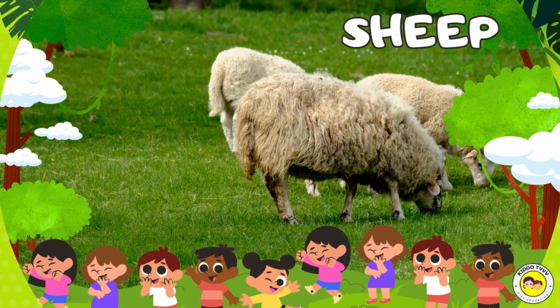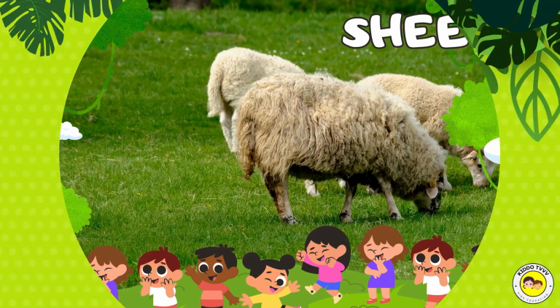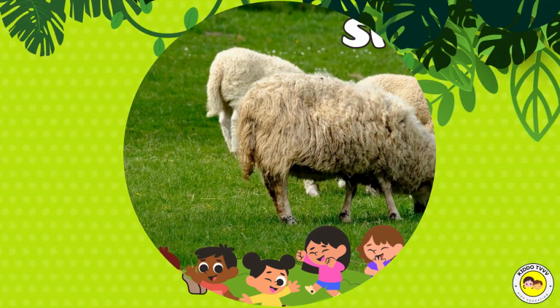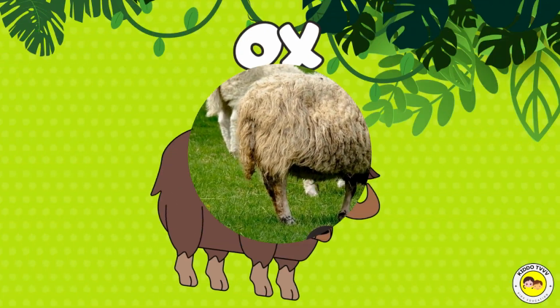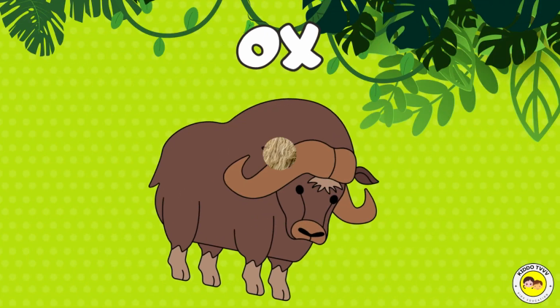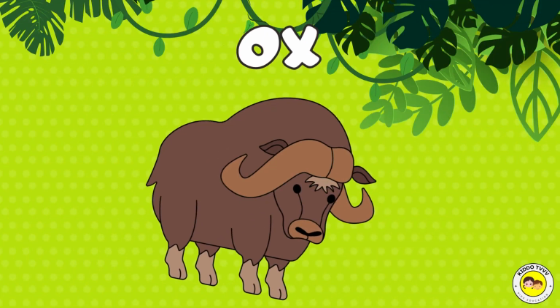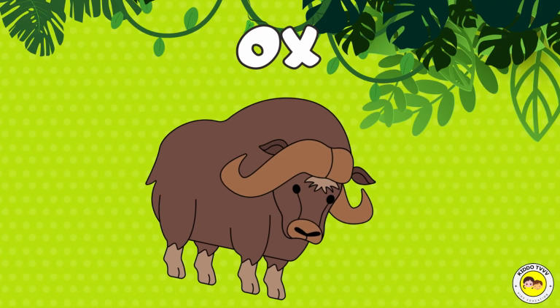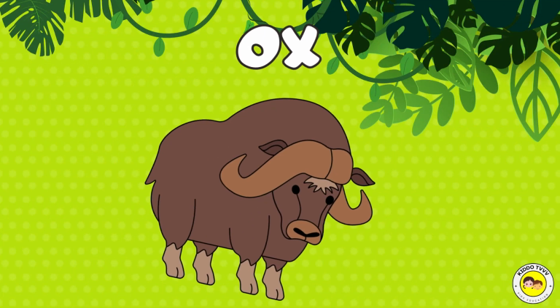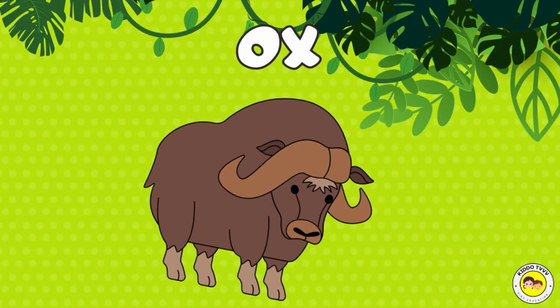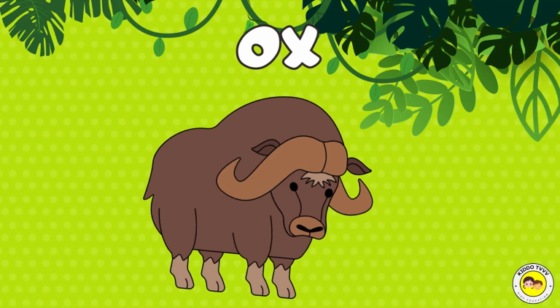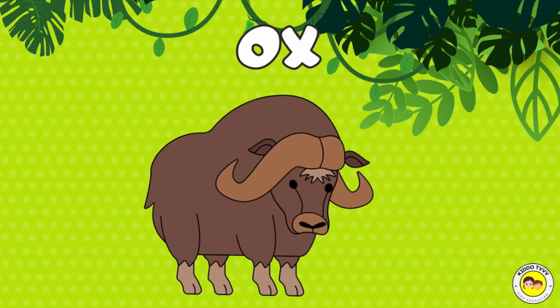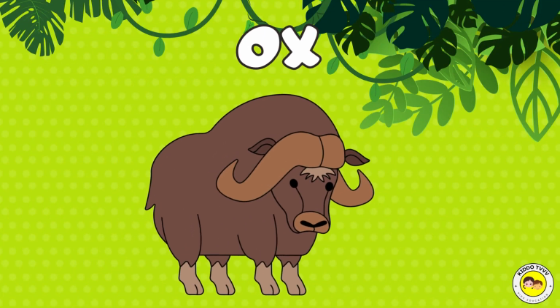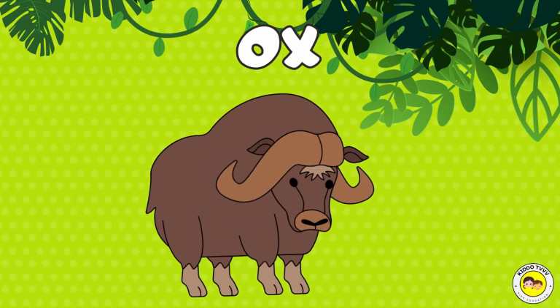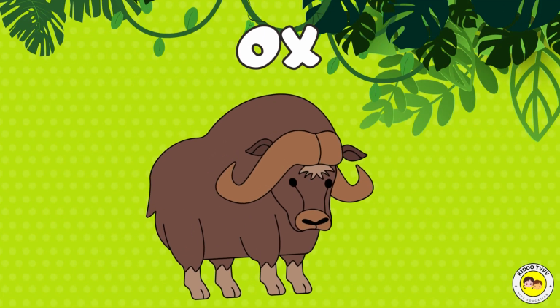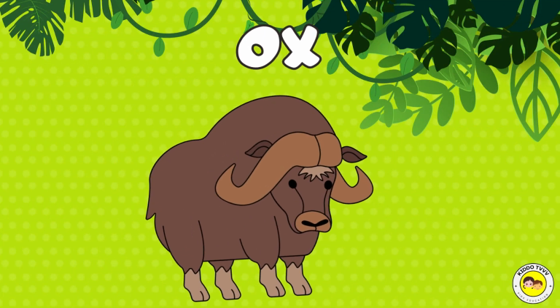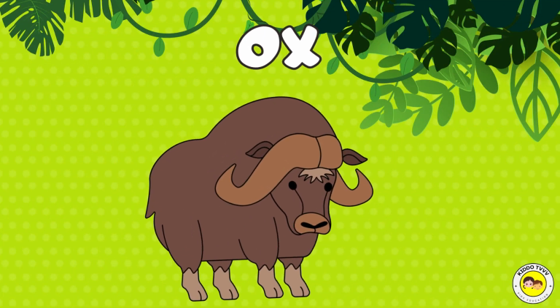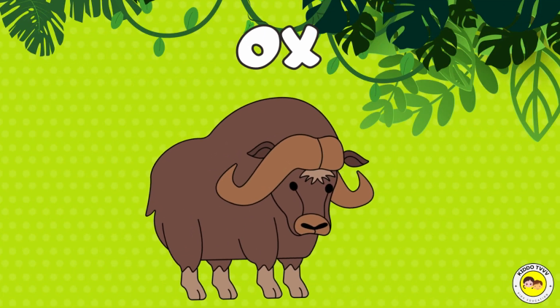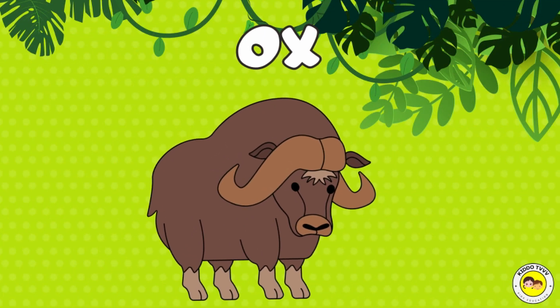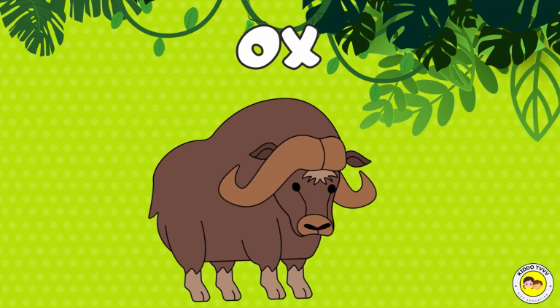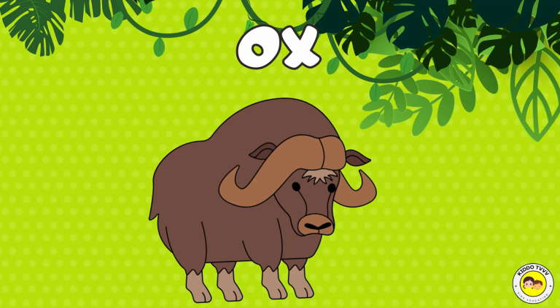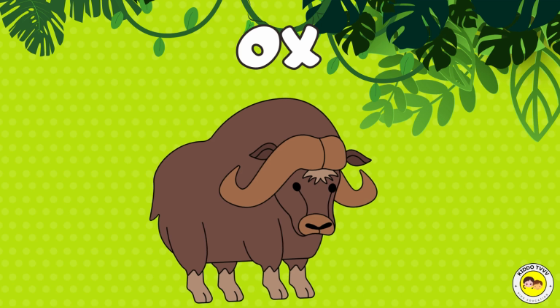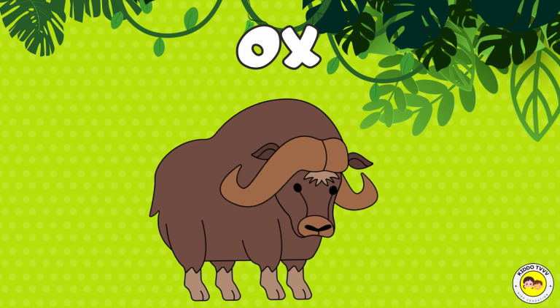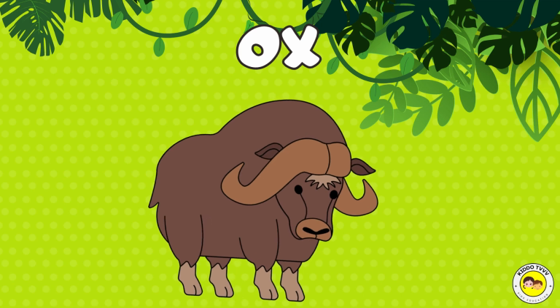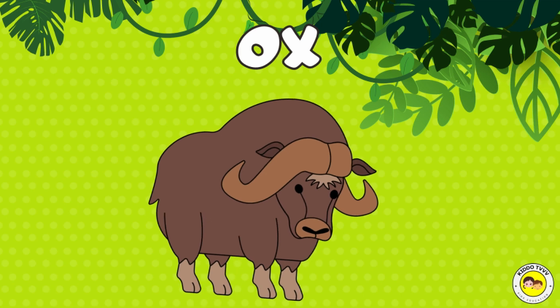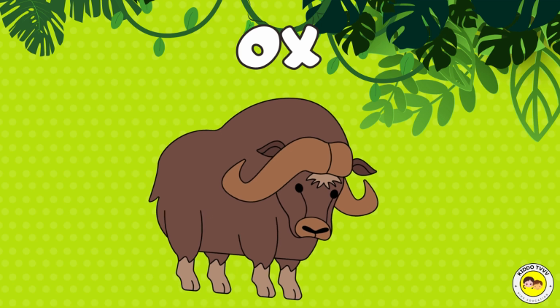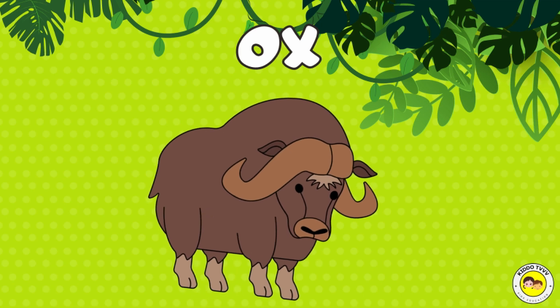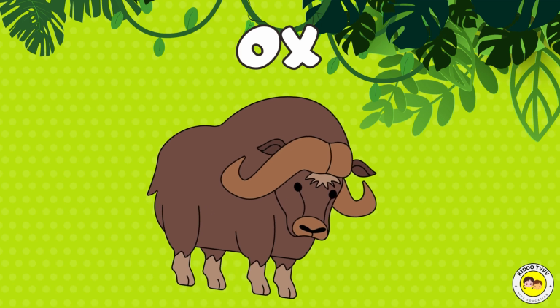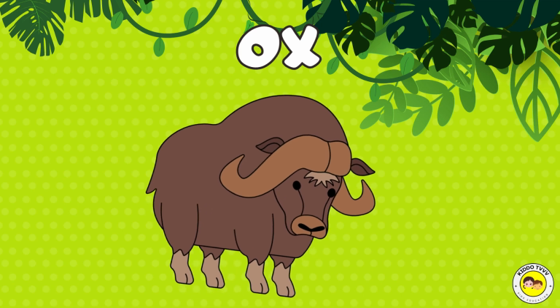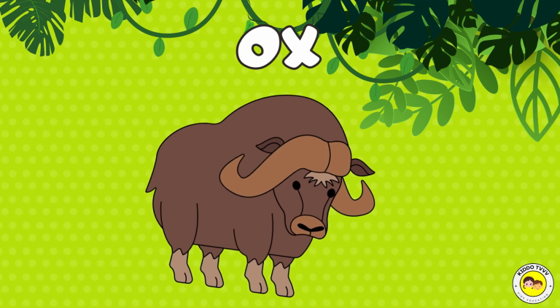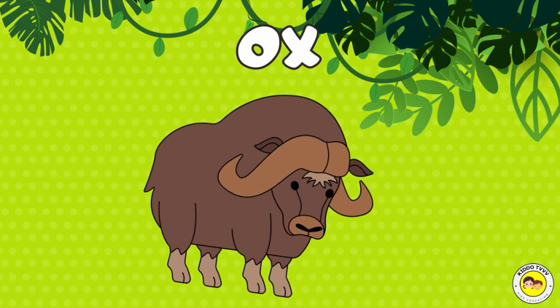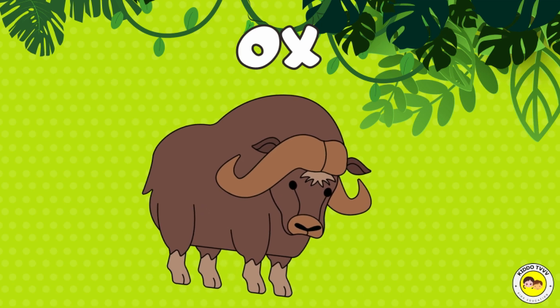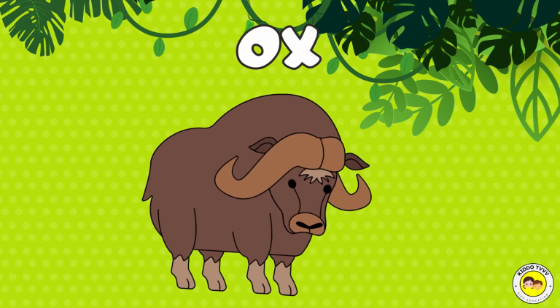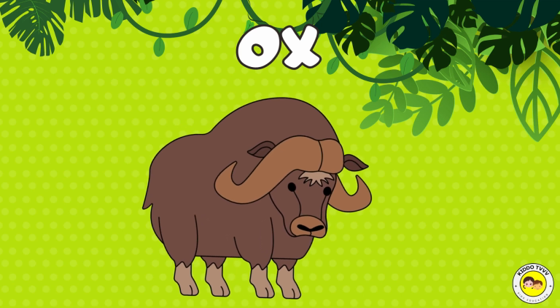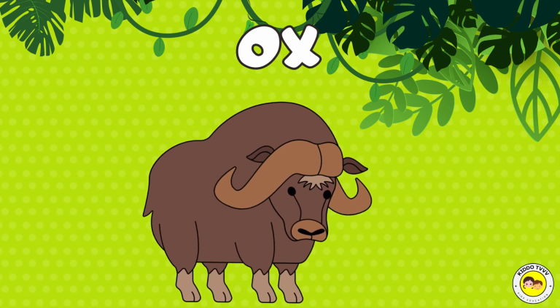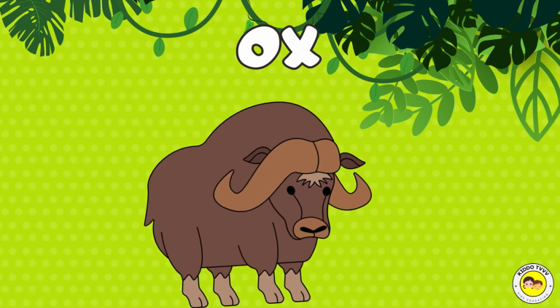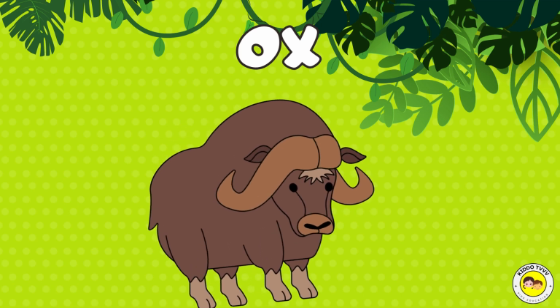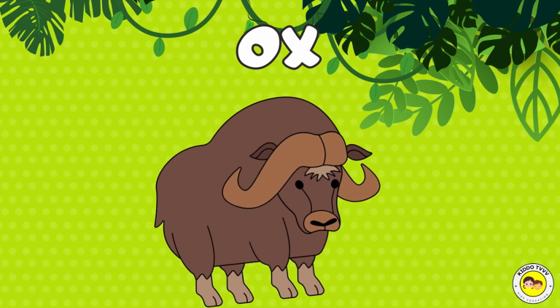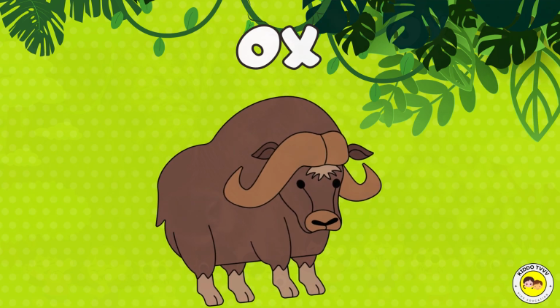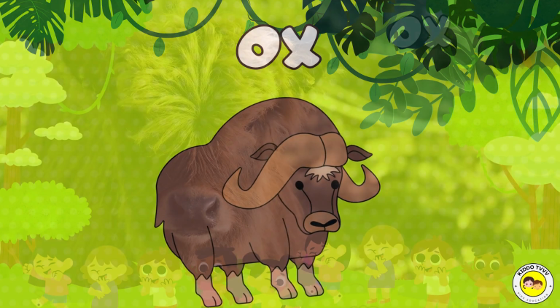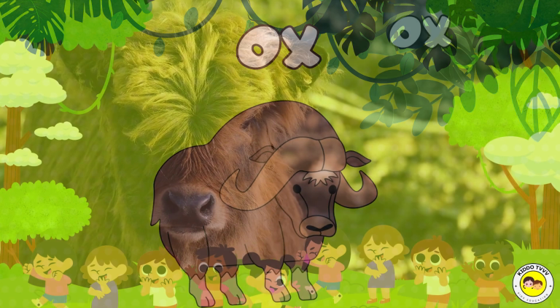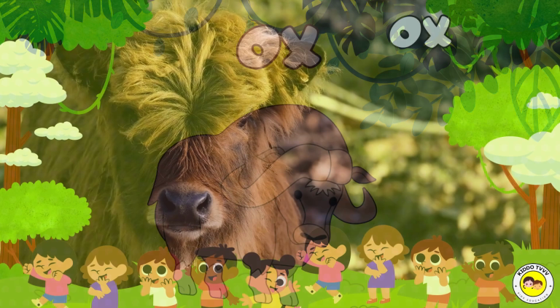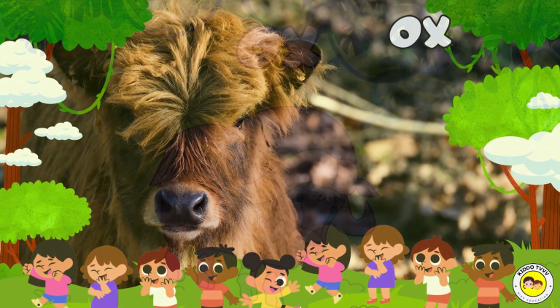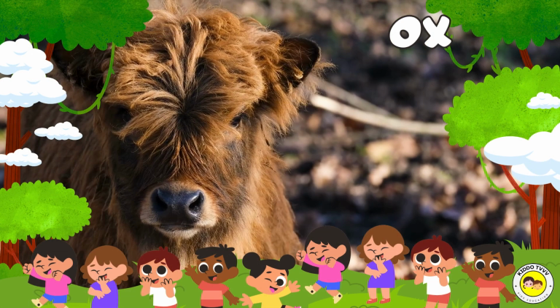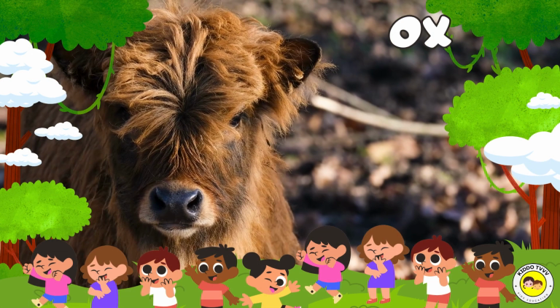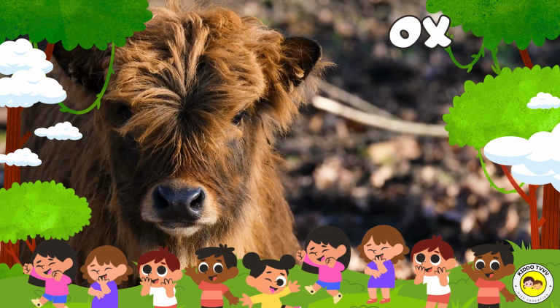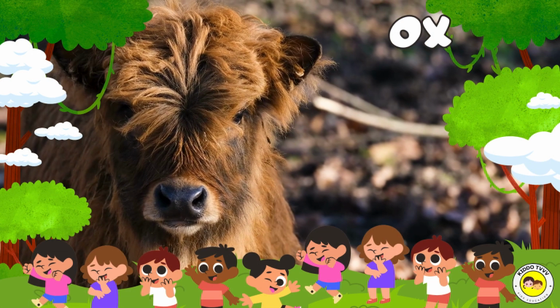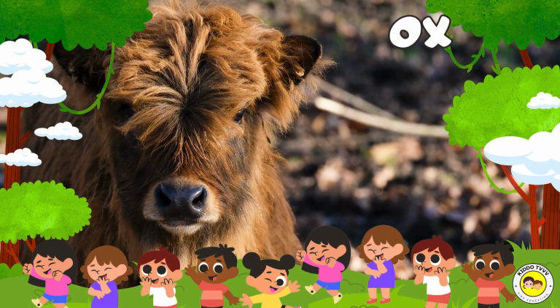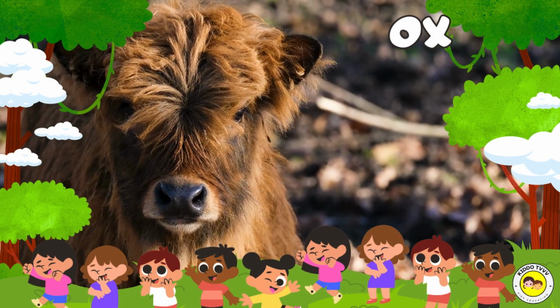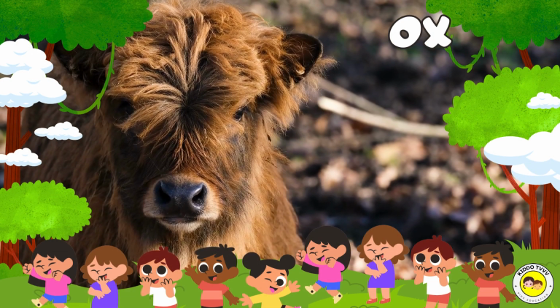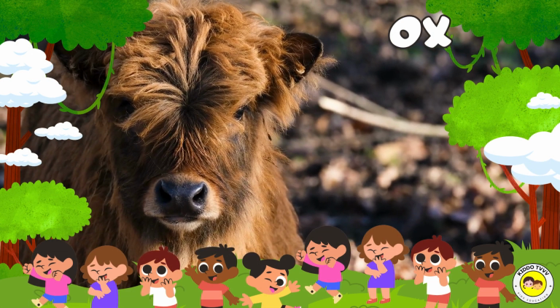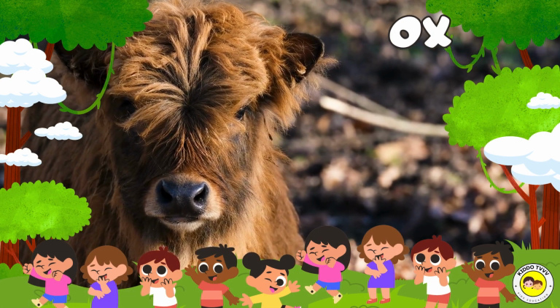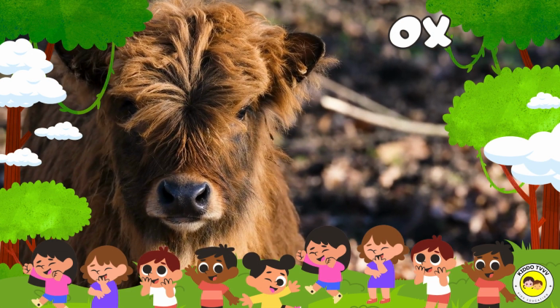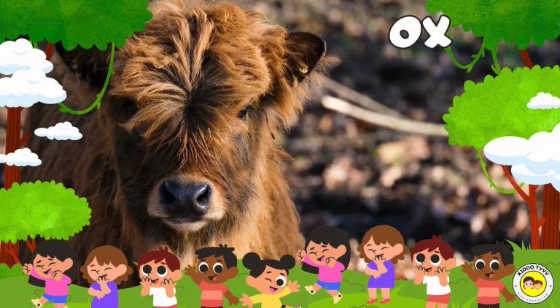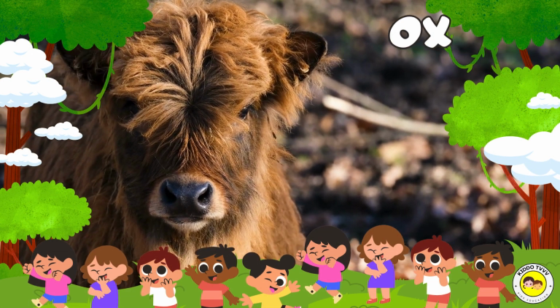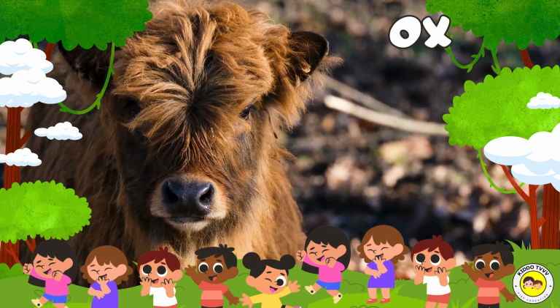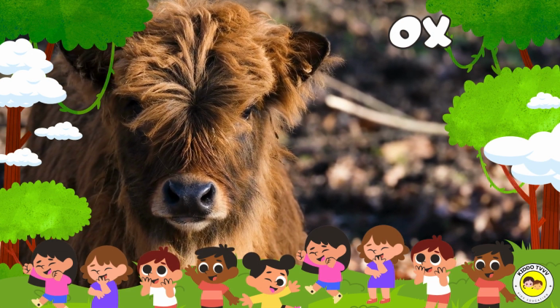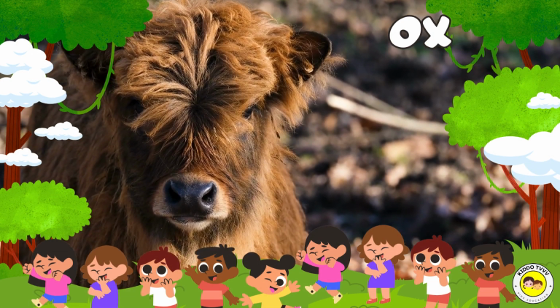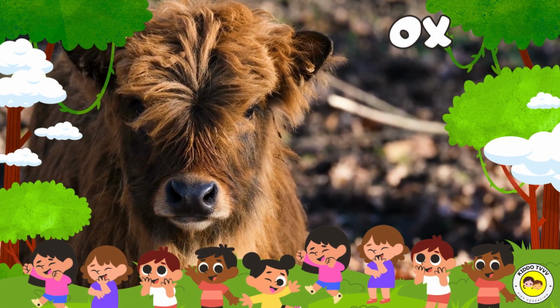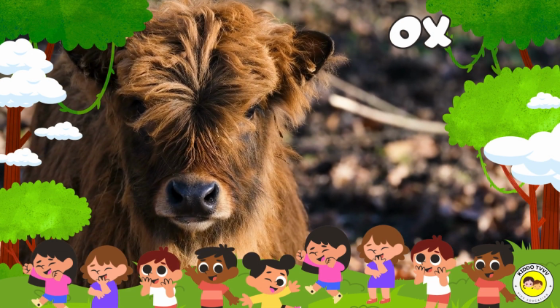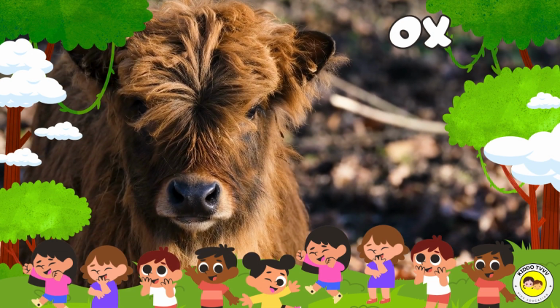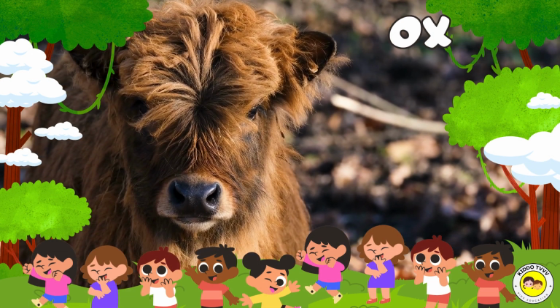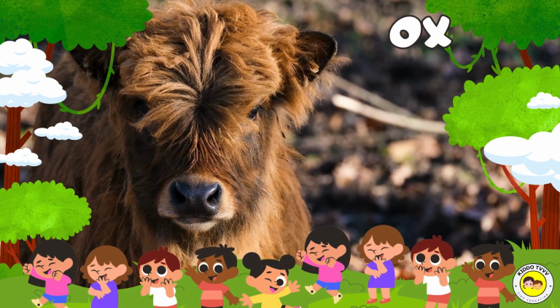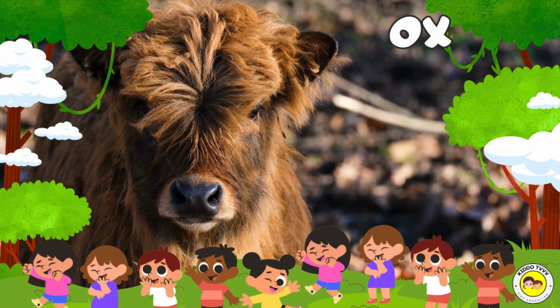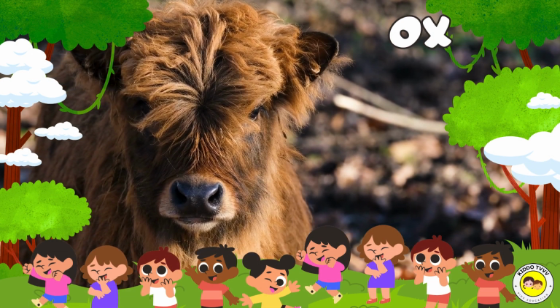Hey, I am an ox! Ox! Hey, I am an ox! Ox!